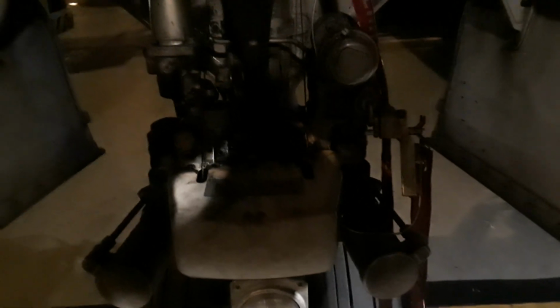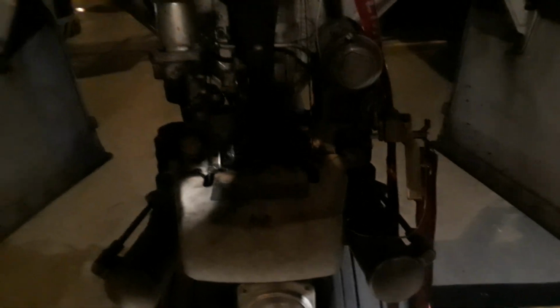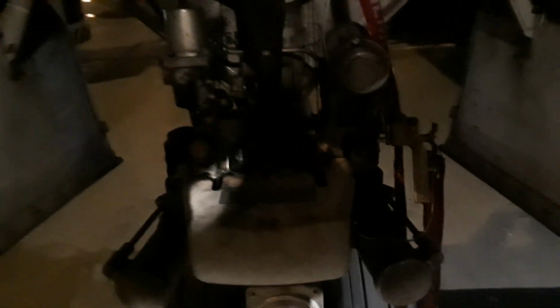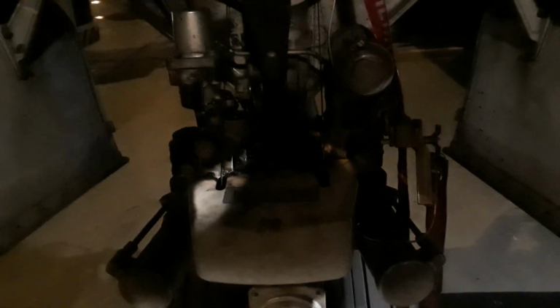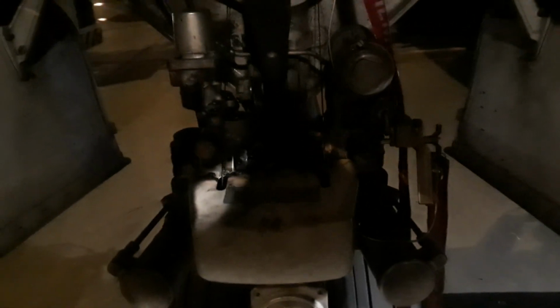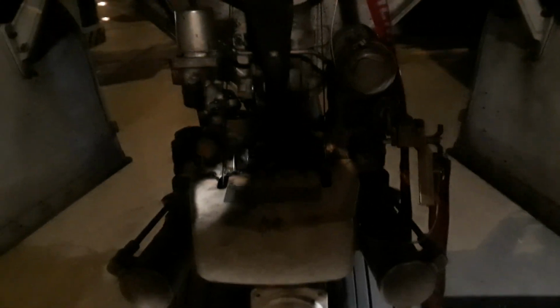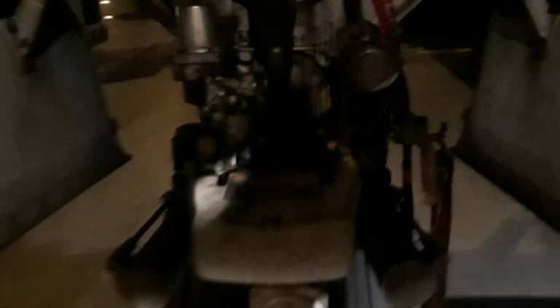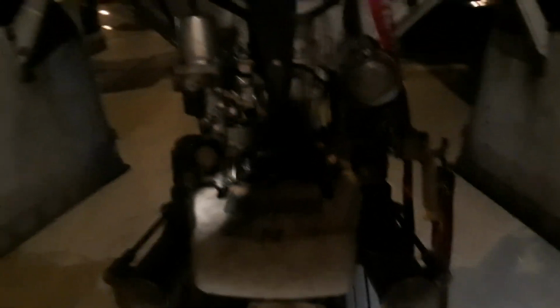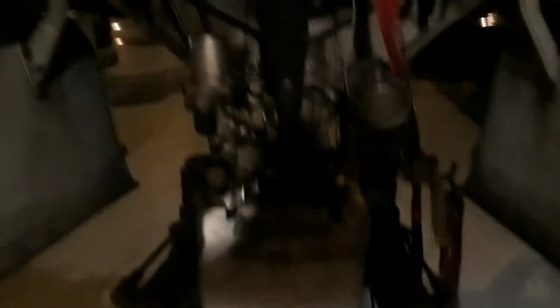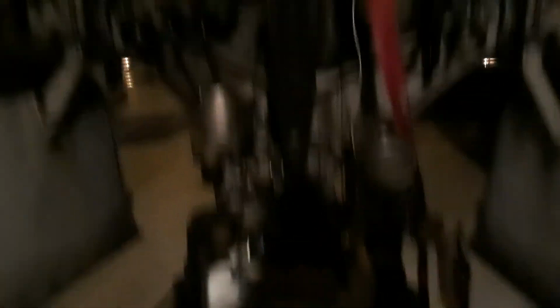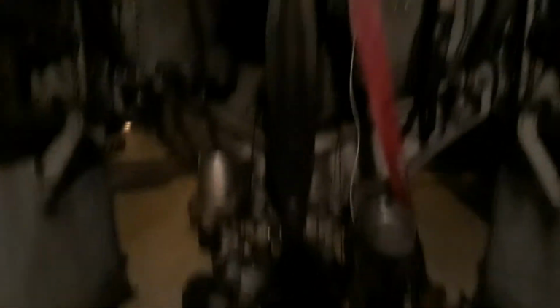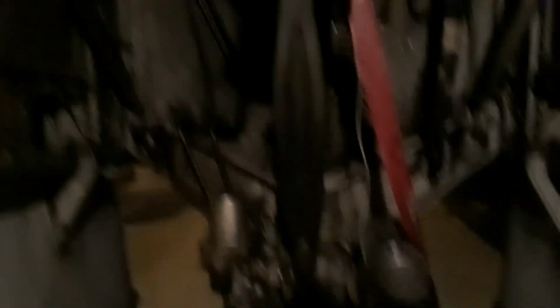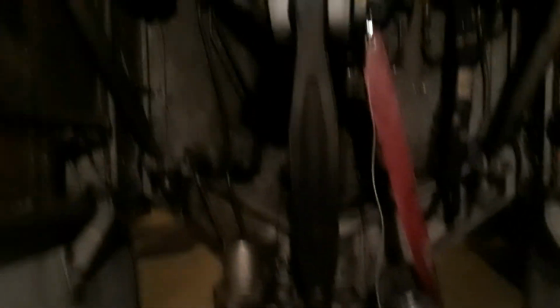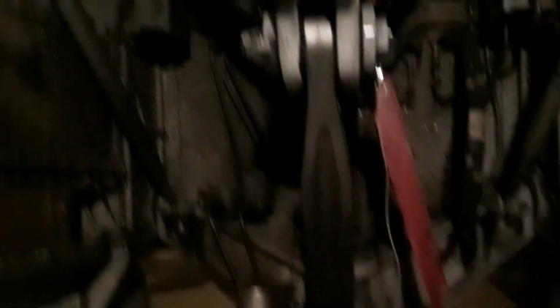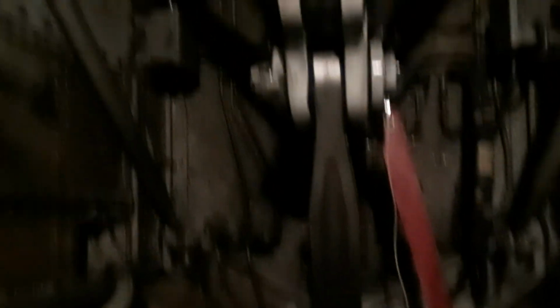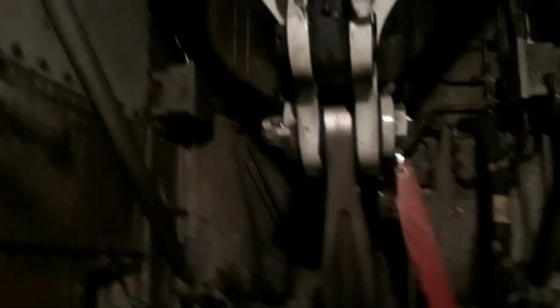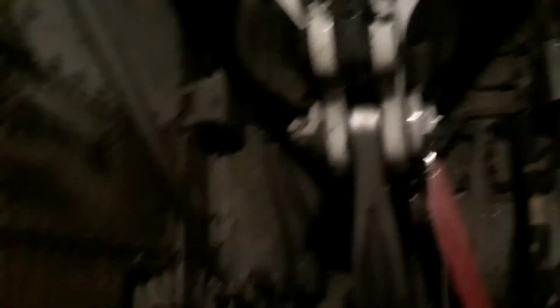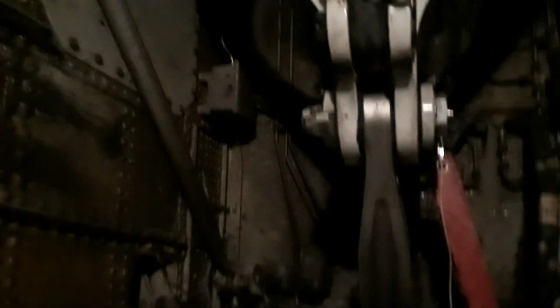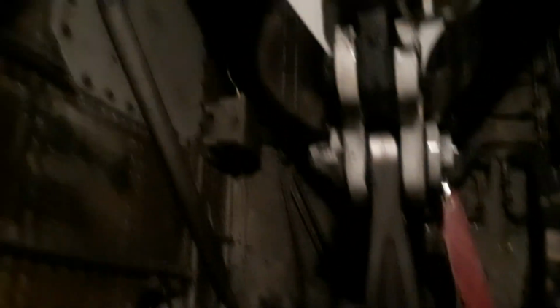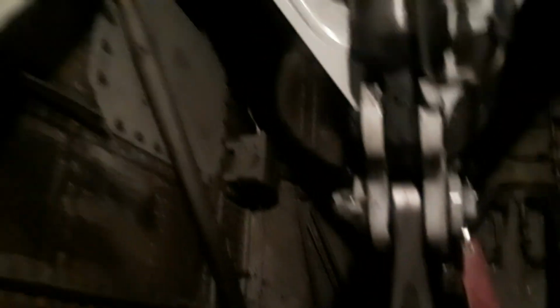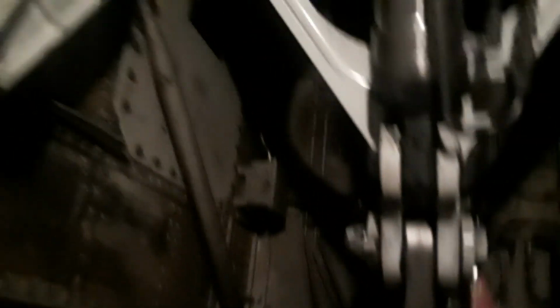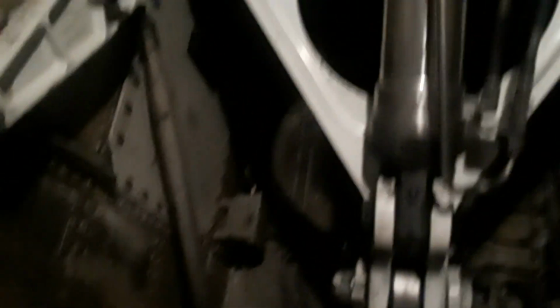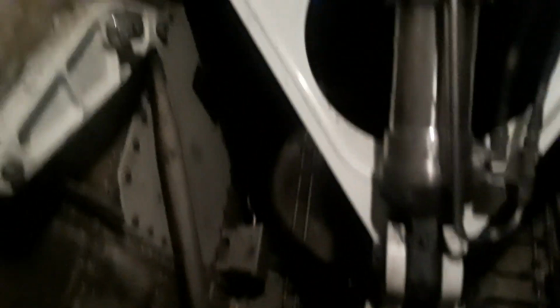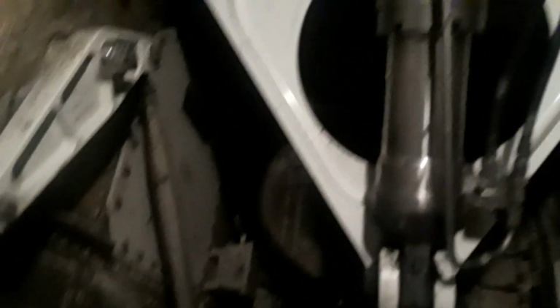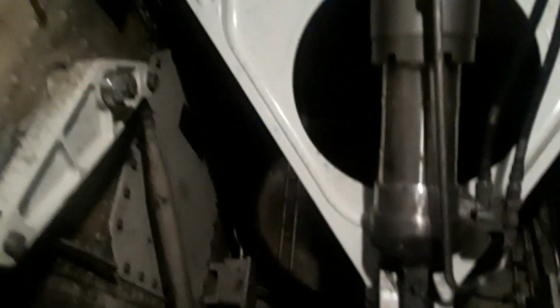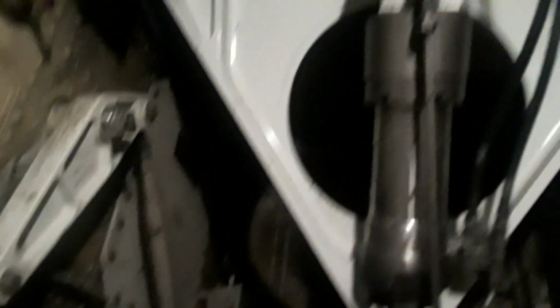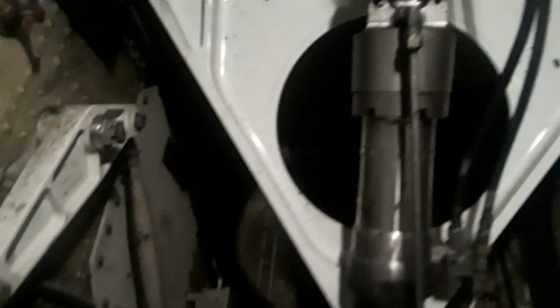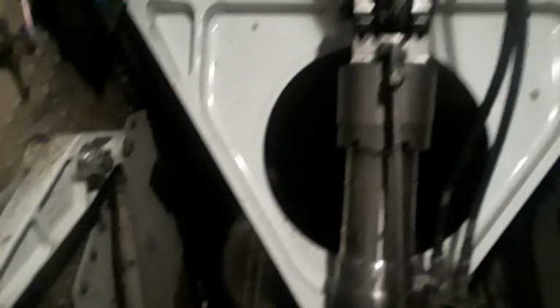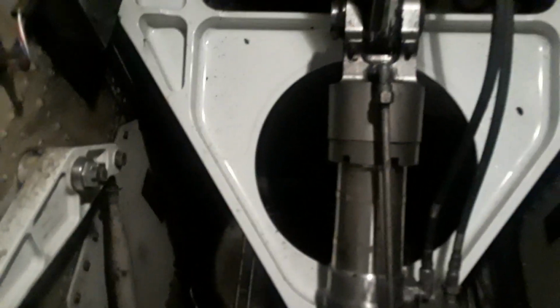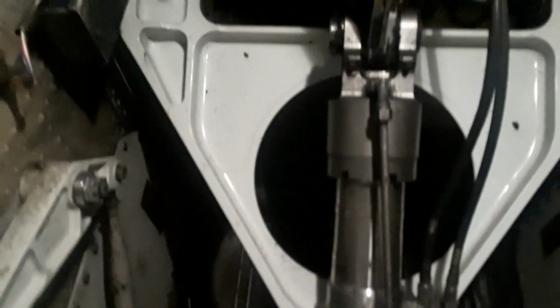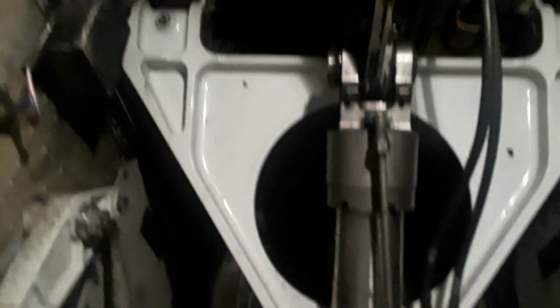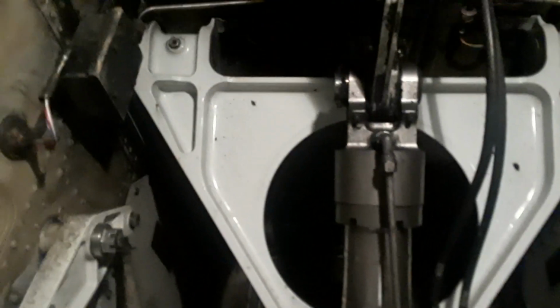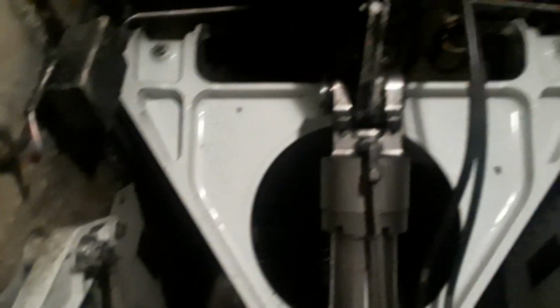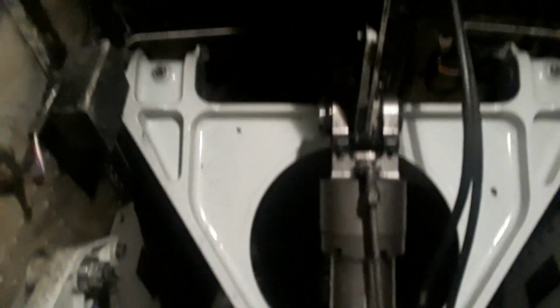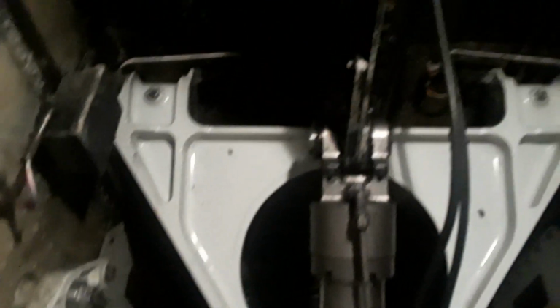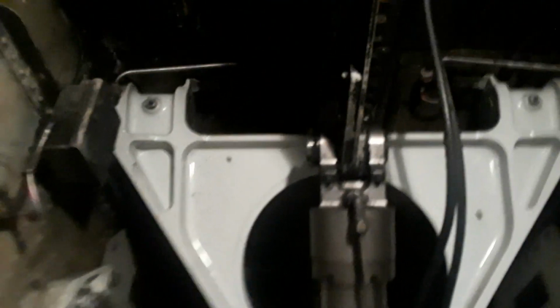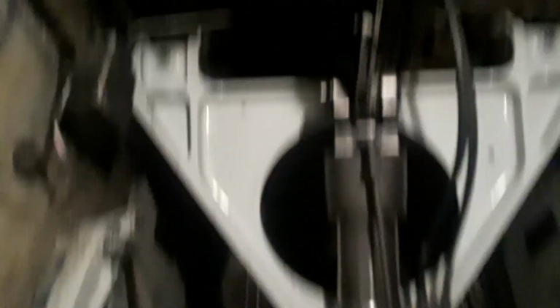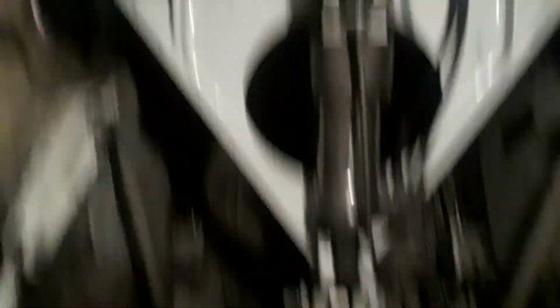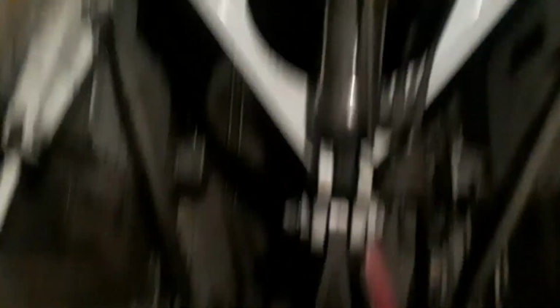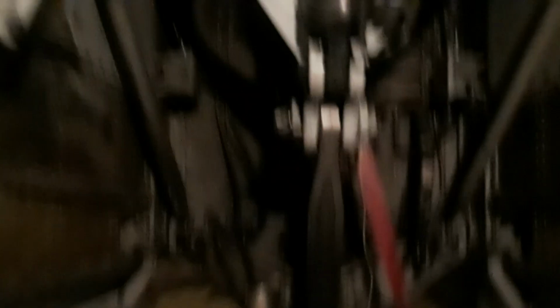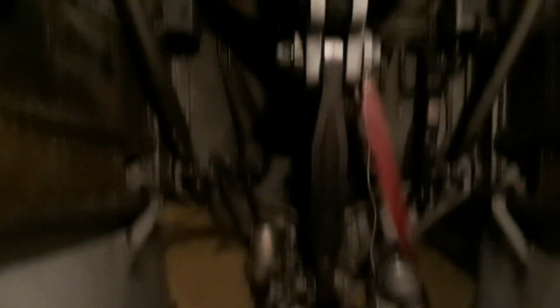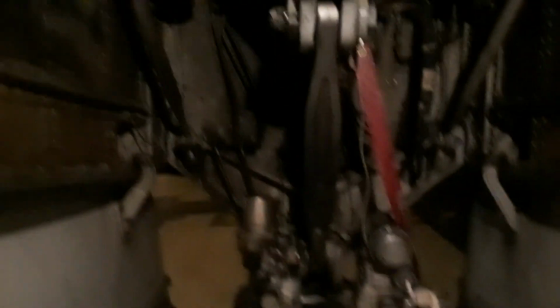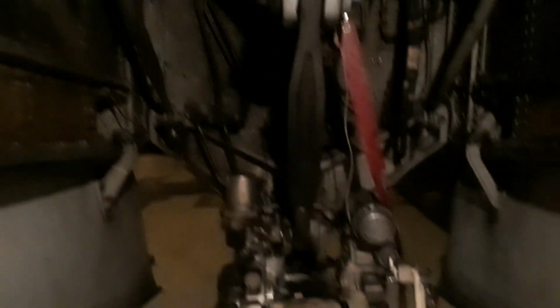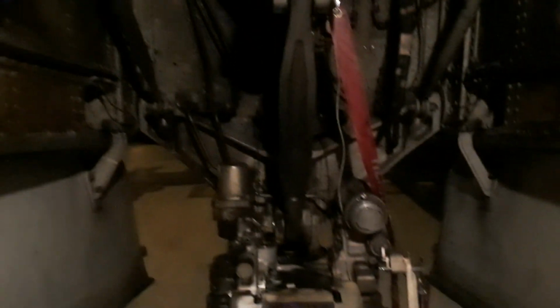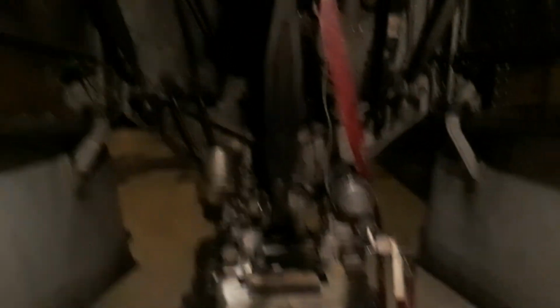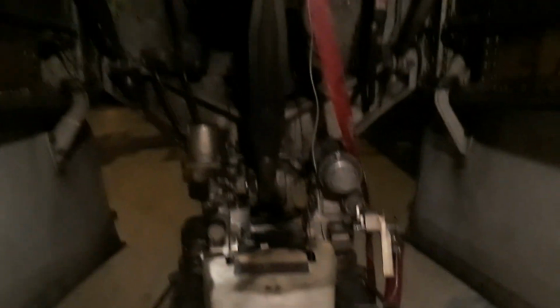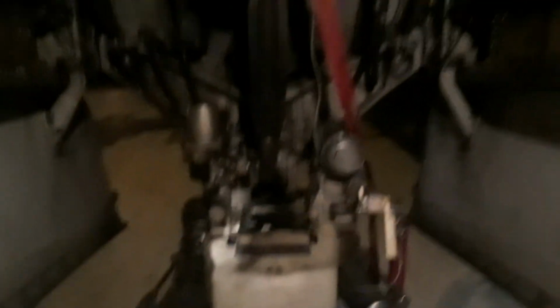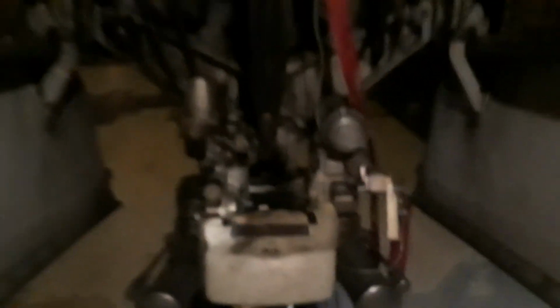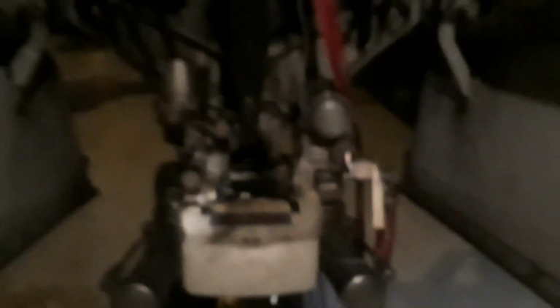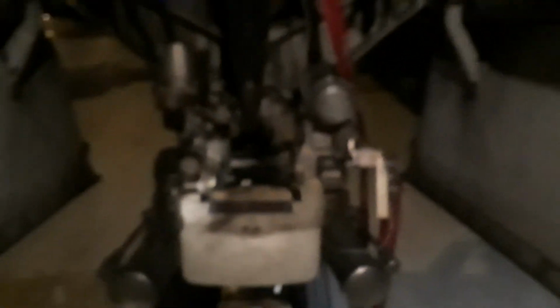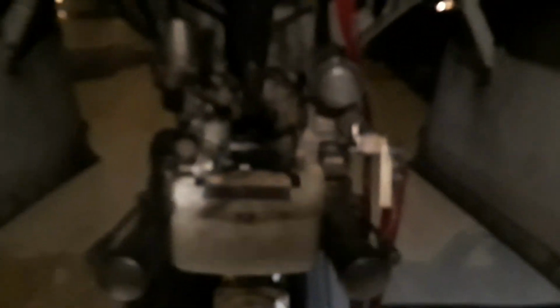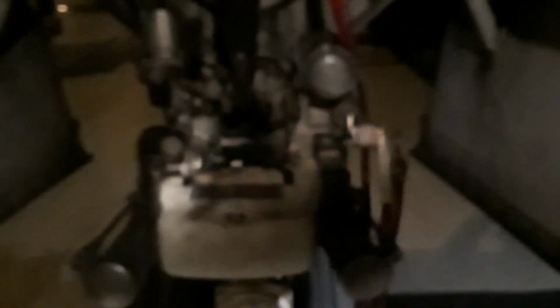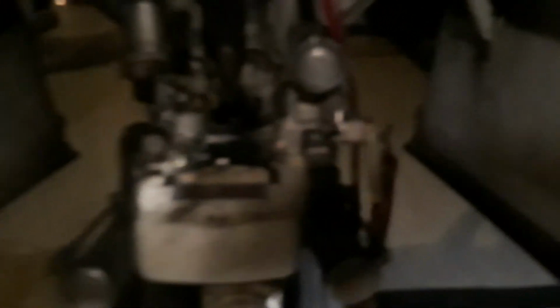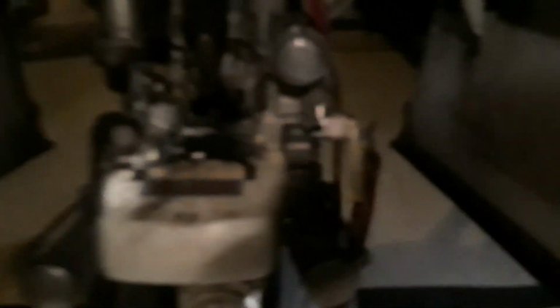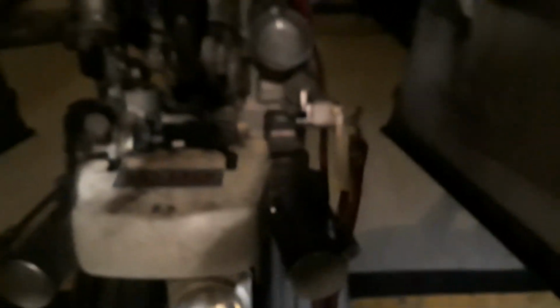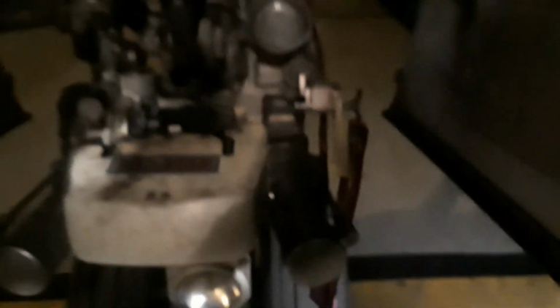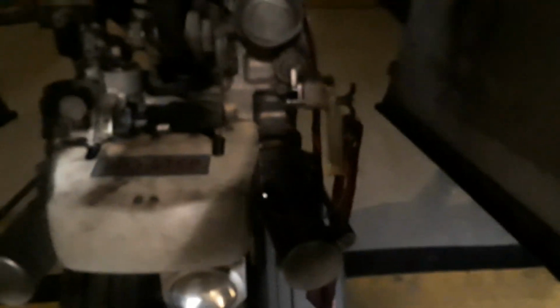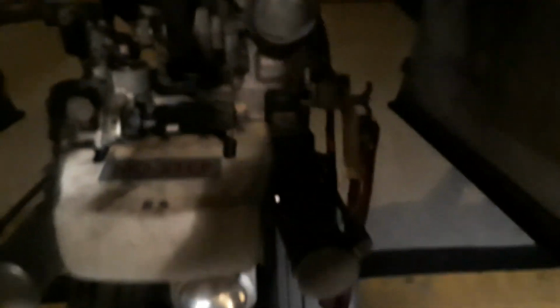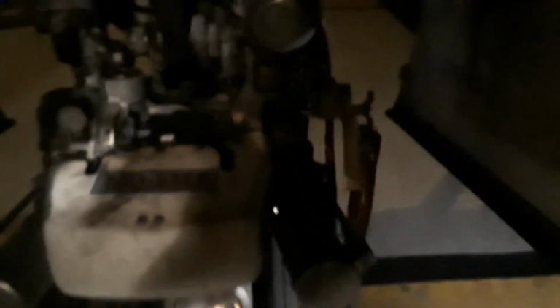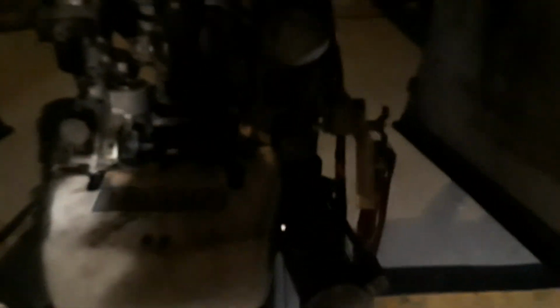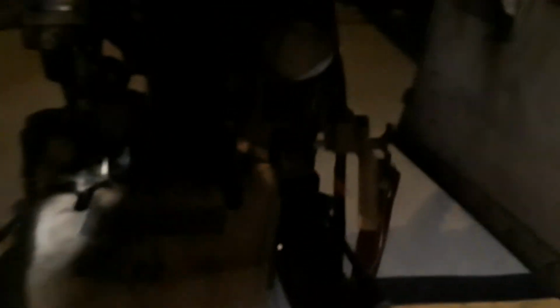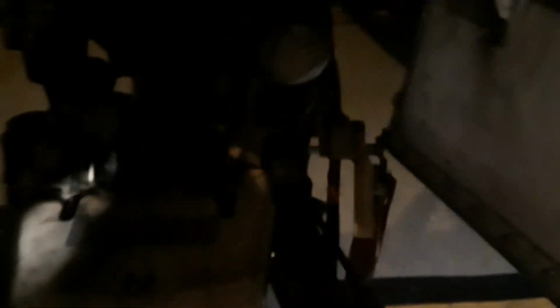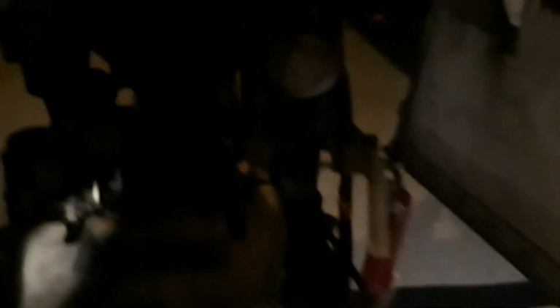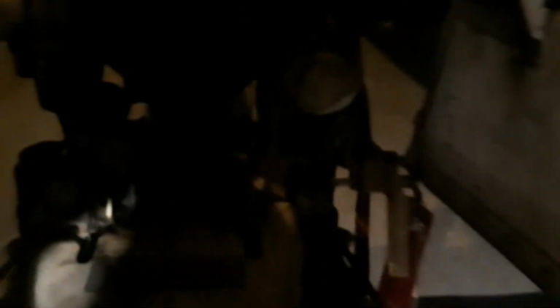Okay, here in the nose wheel of the 737-800, so I'll just show you this.